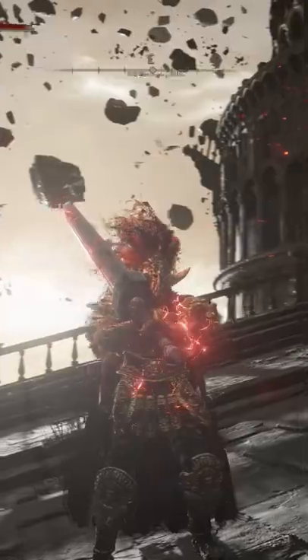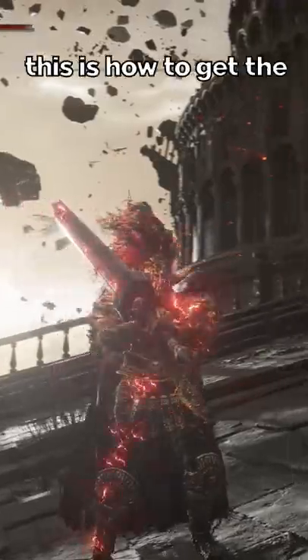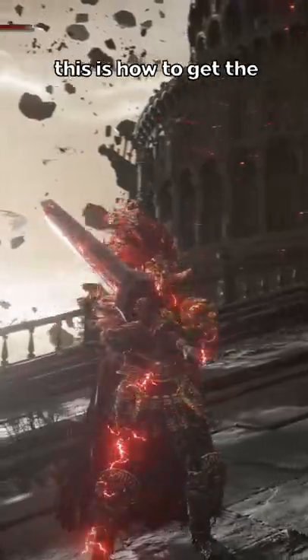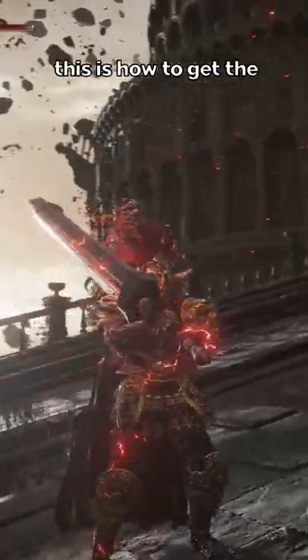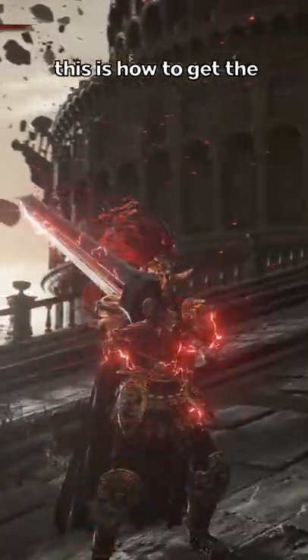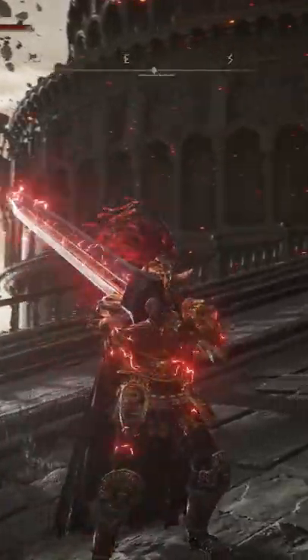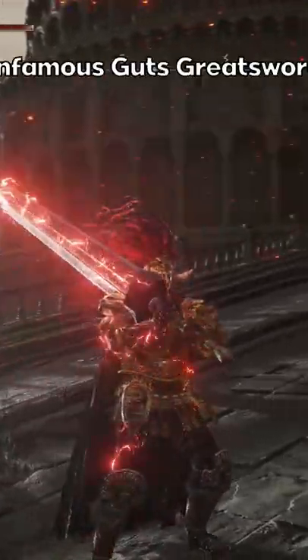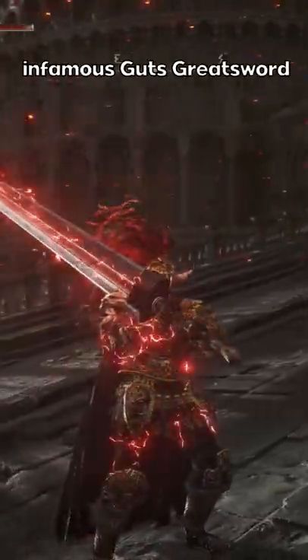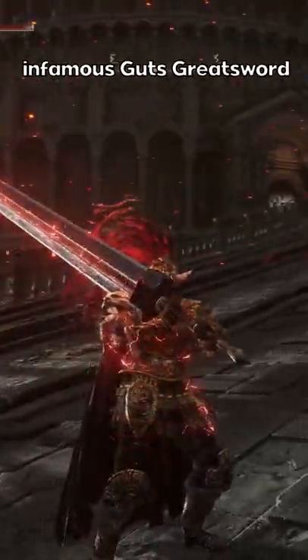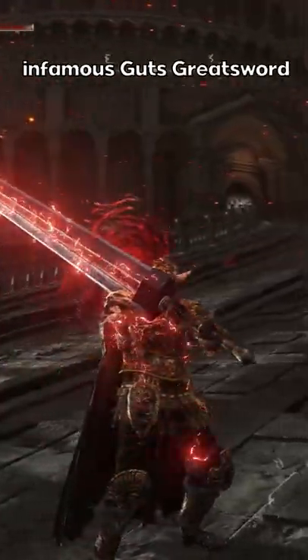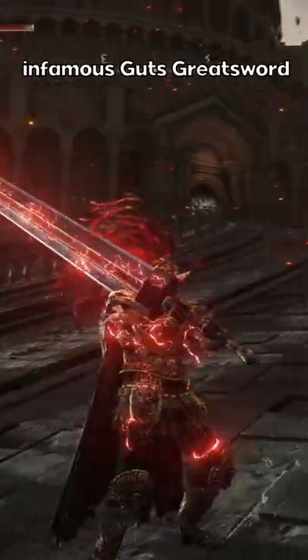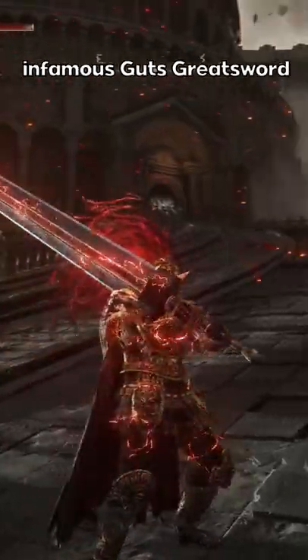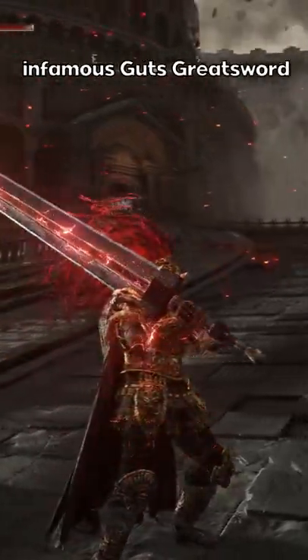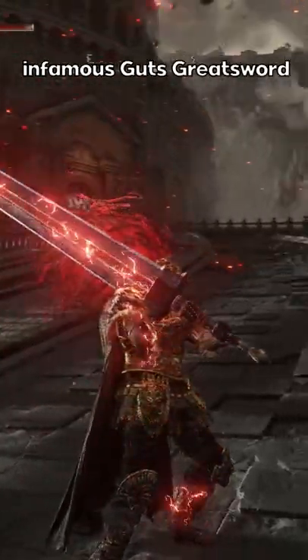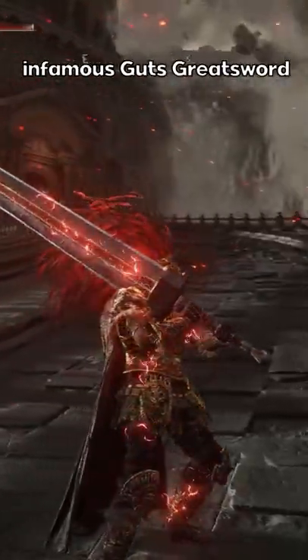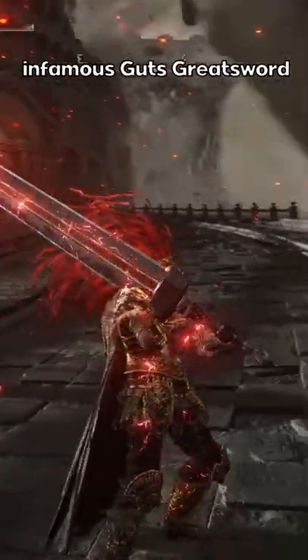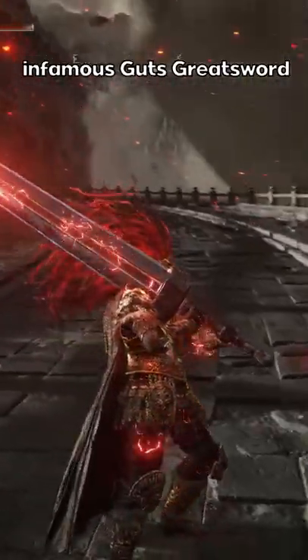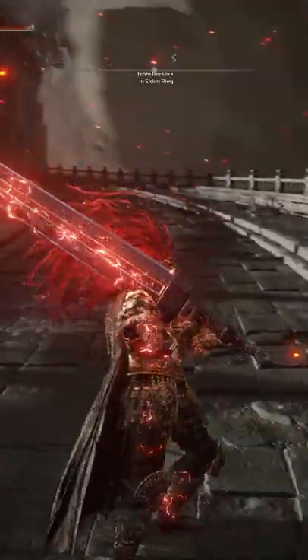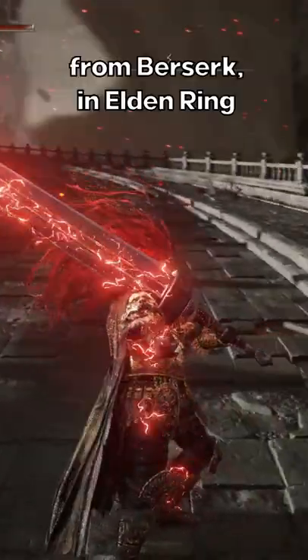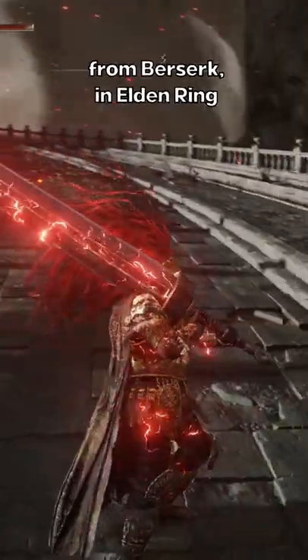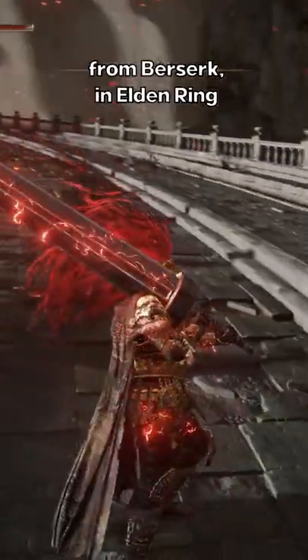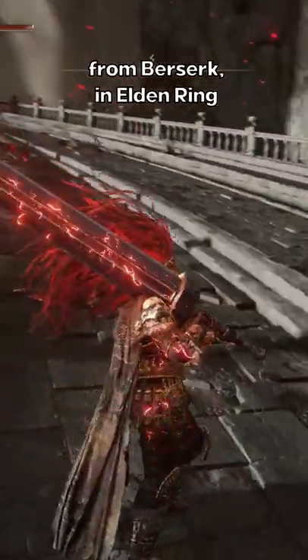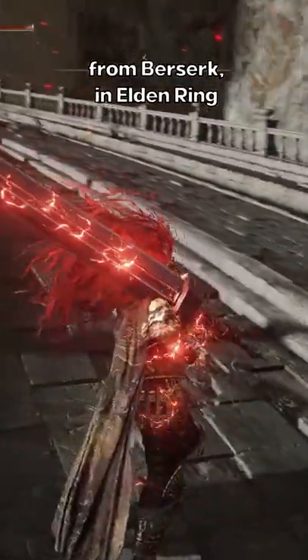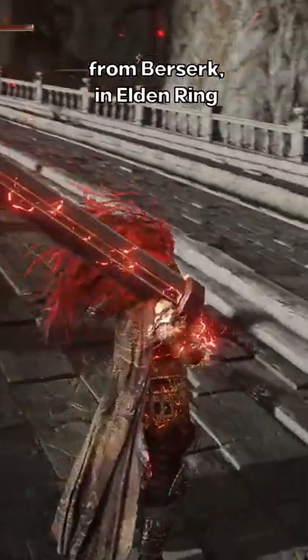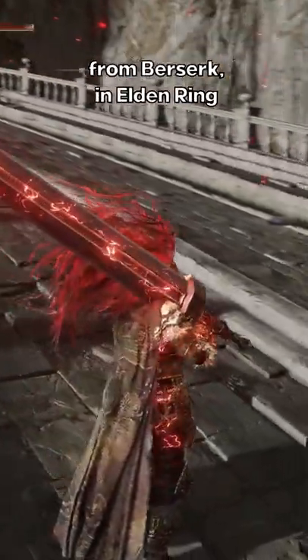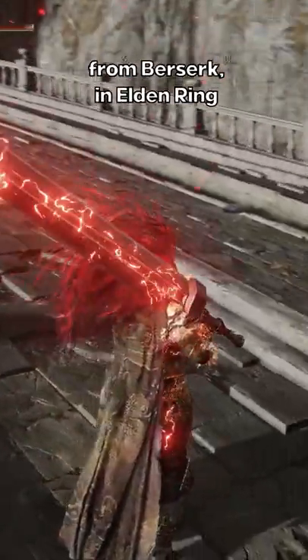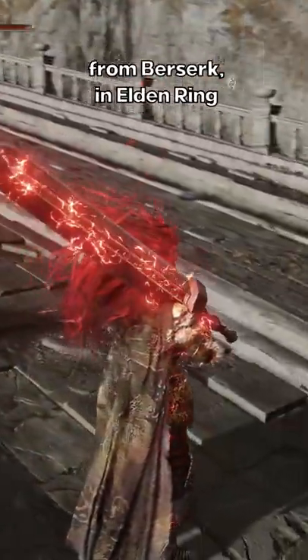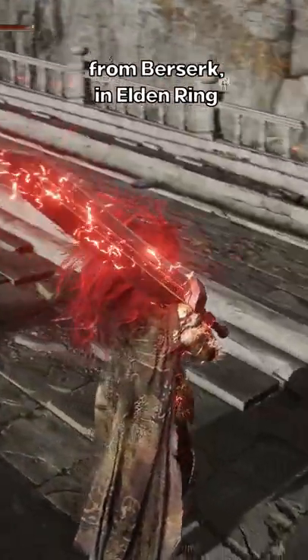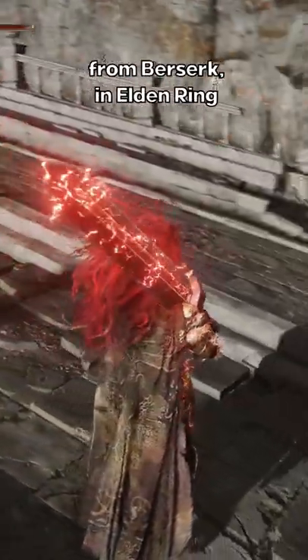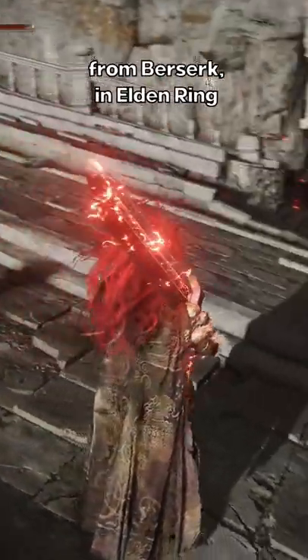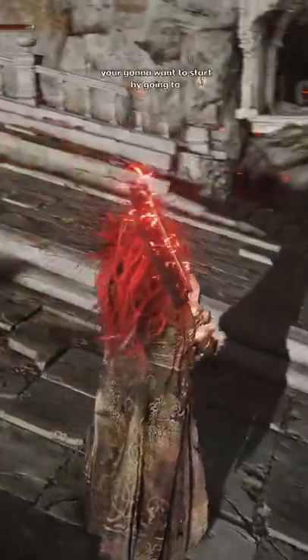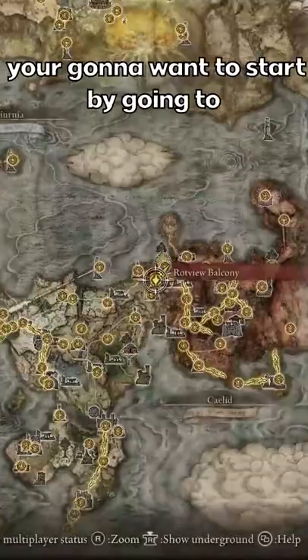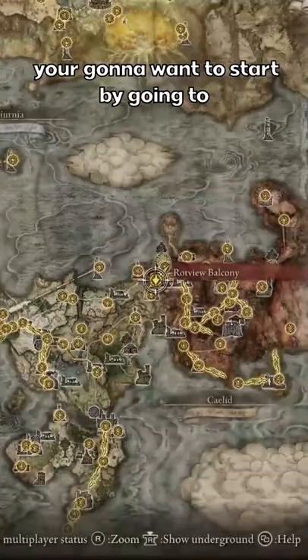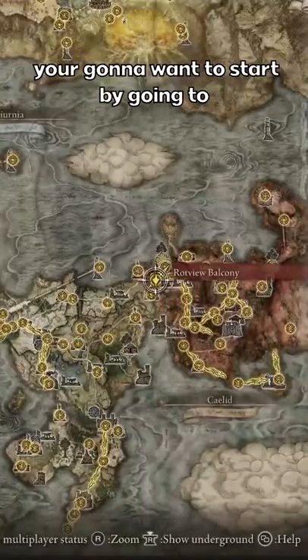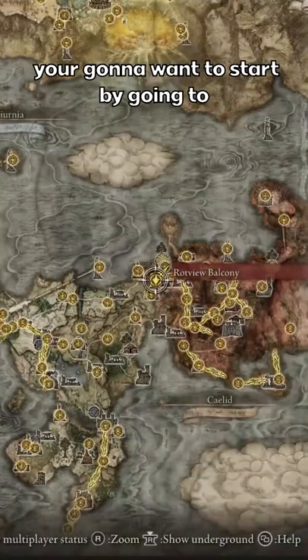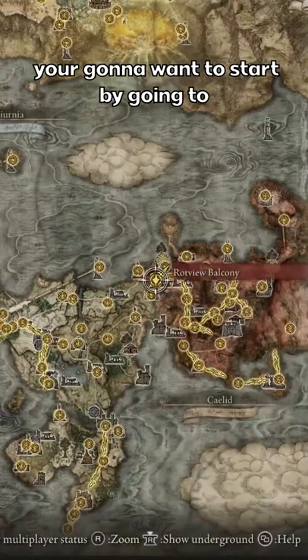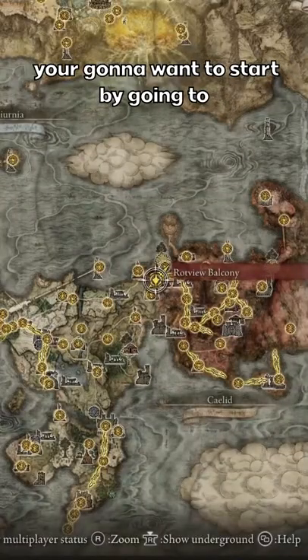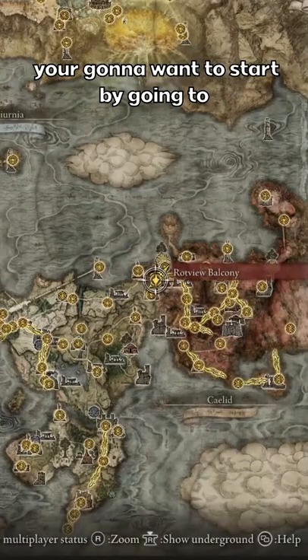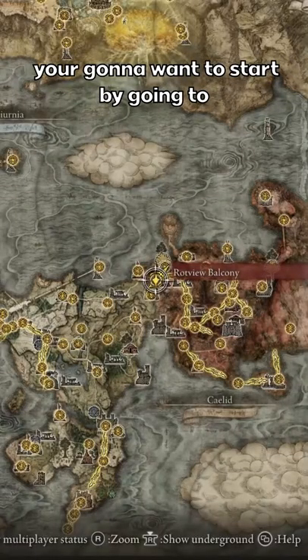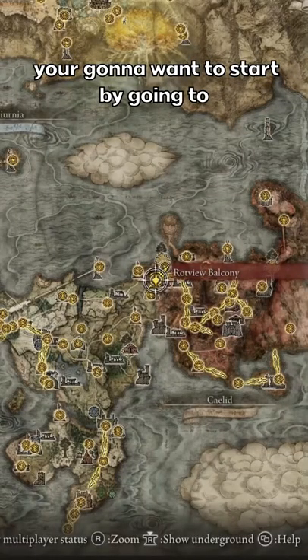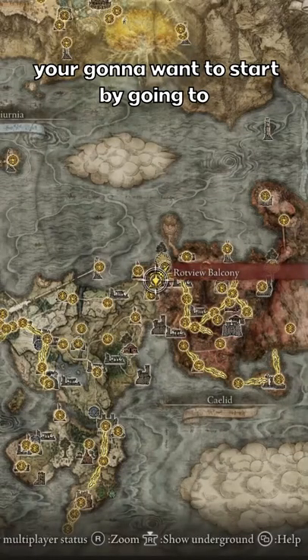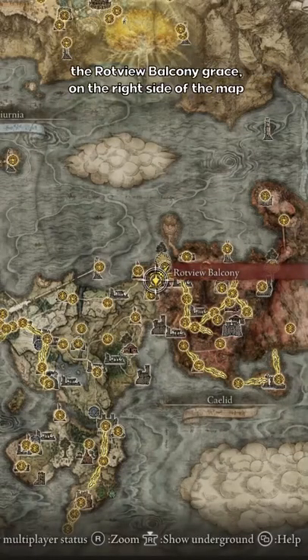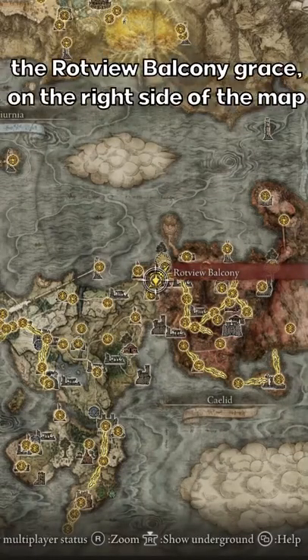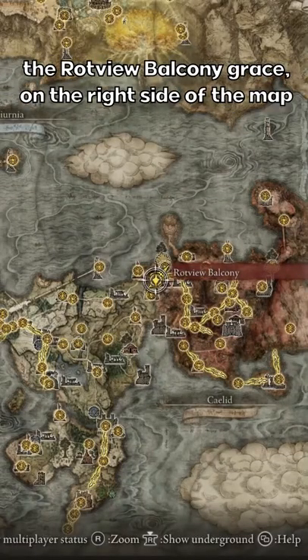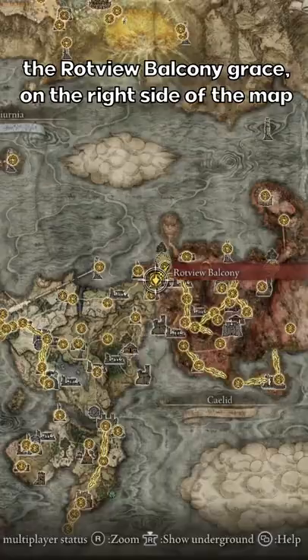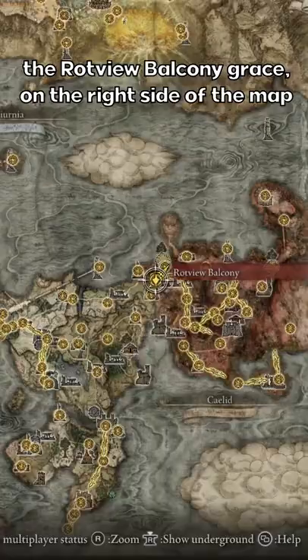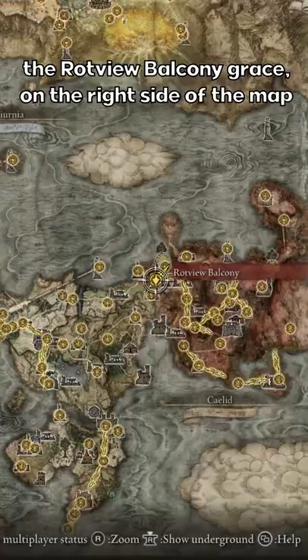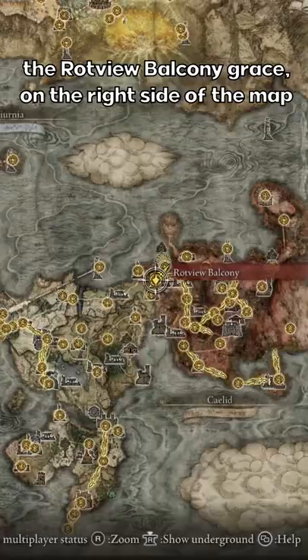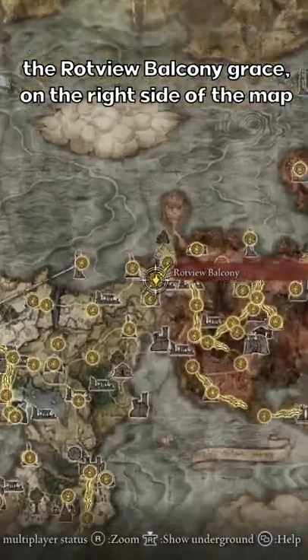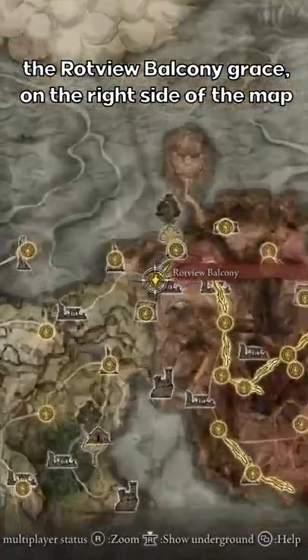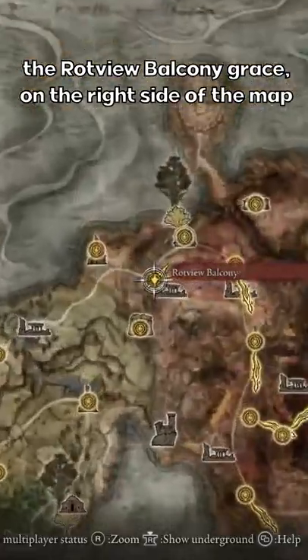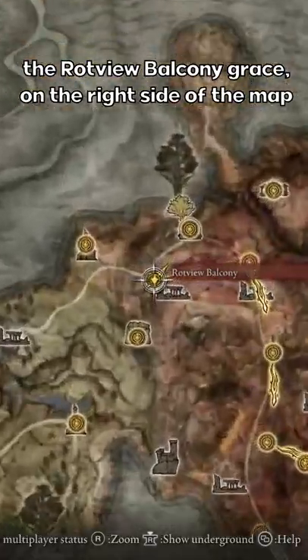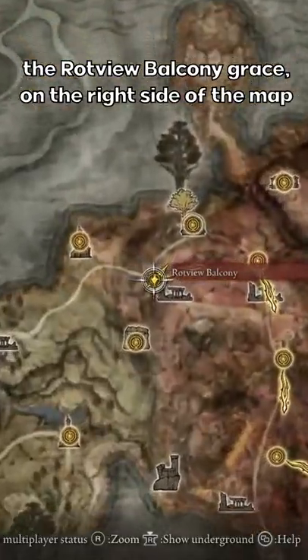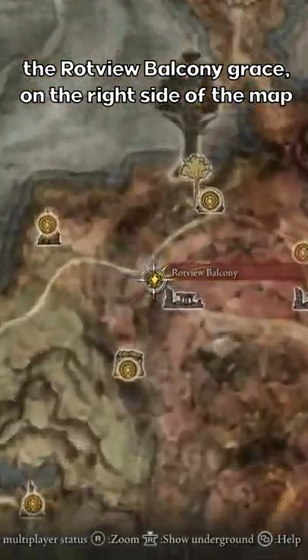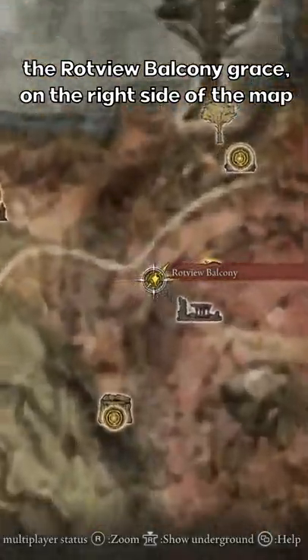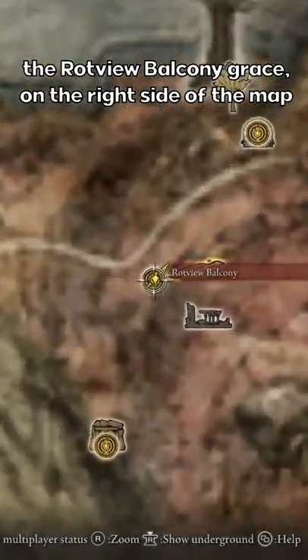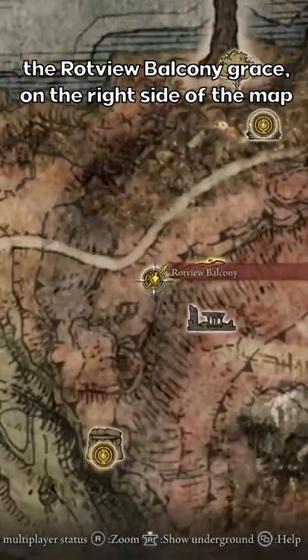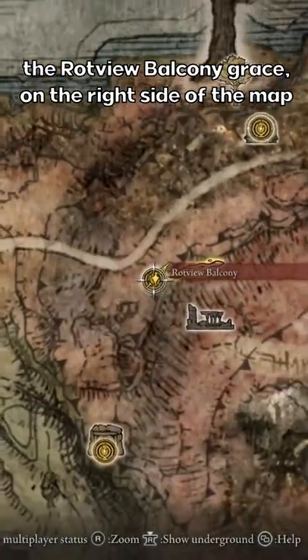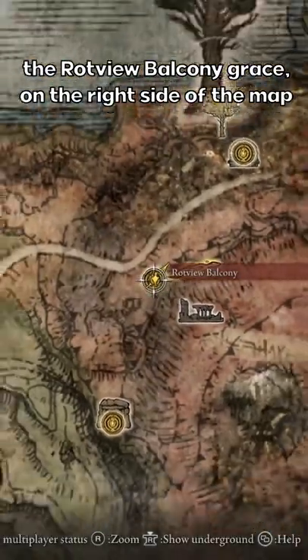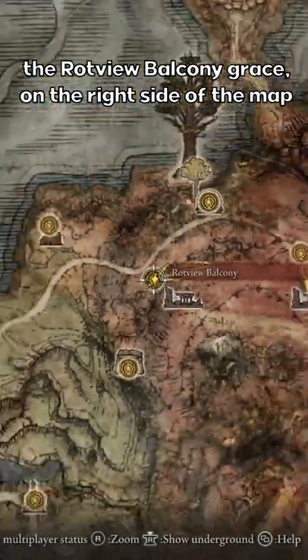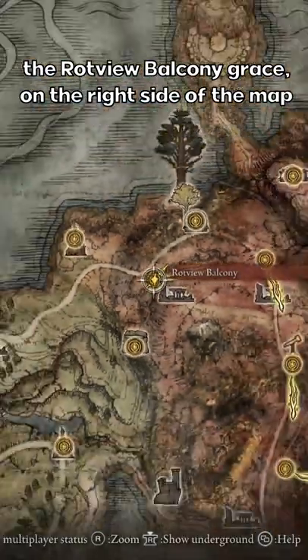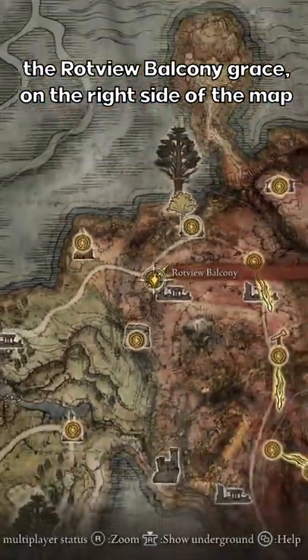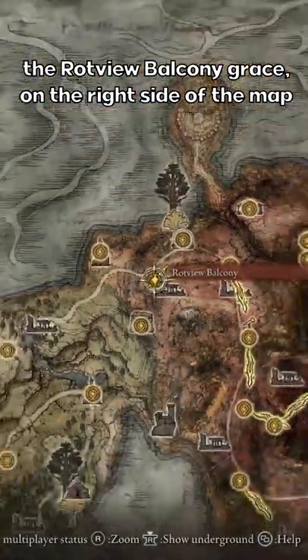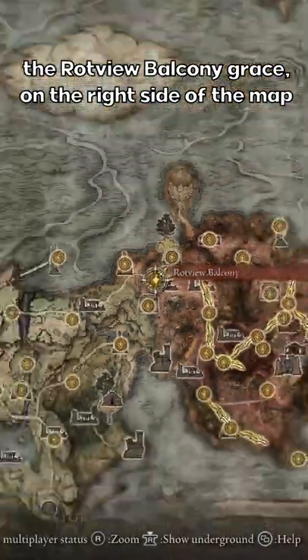This is how to get the infamous Guts Greatsword from Berserk in Elden Ring. You're going to want to start by going to the Rot View Balcony Grace on the right side of the map.